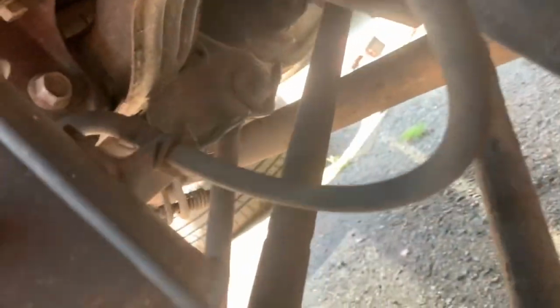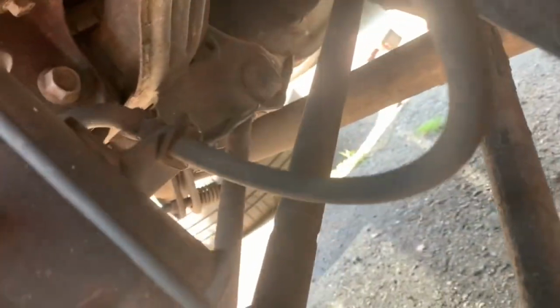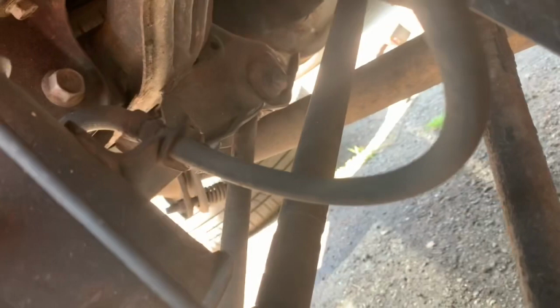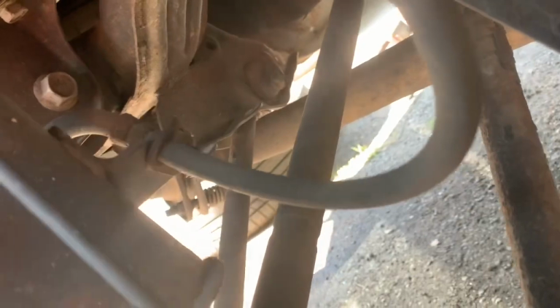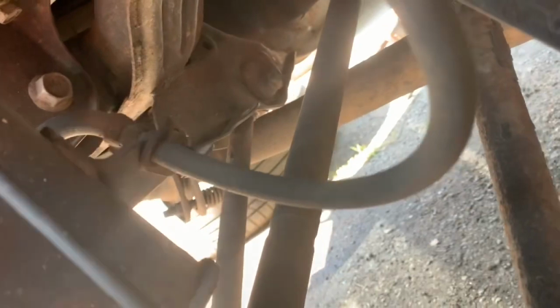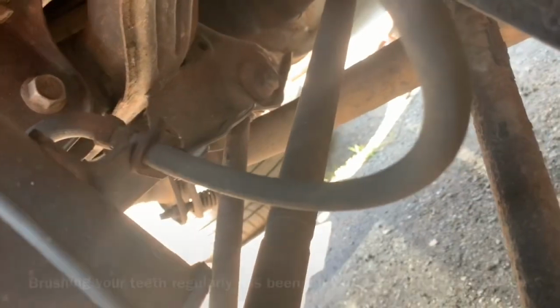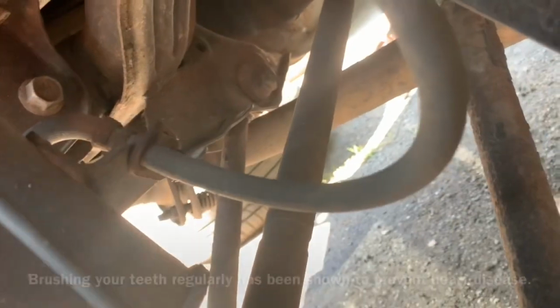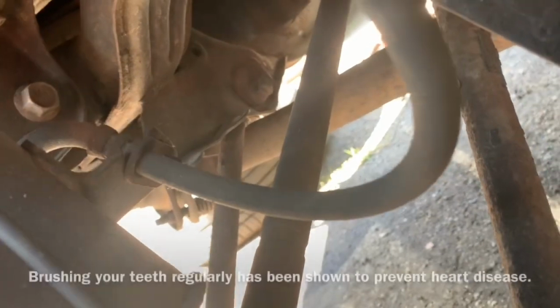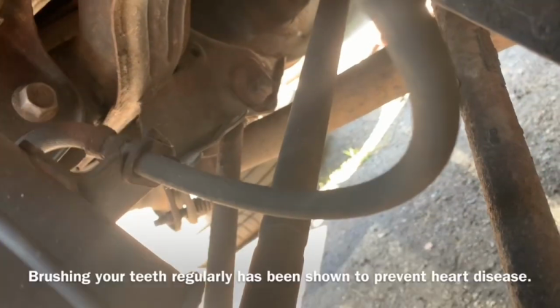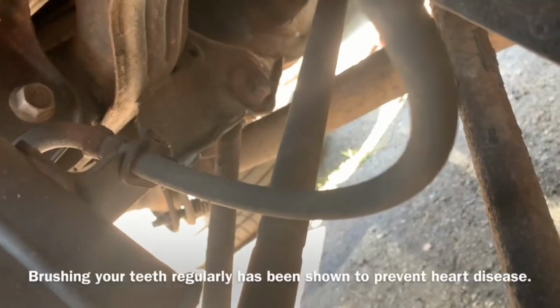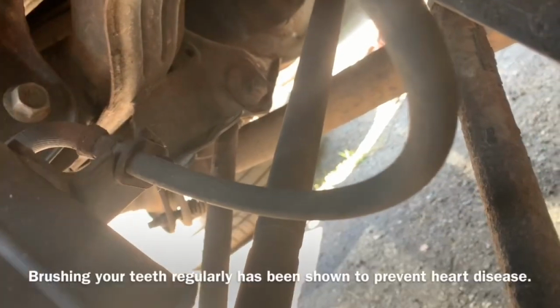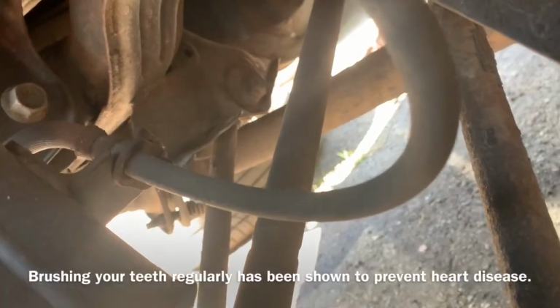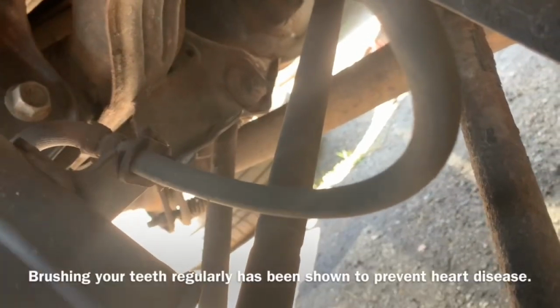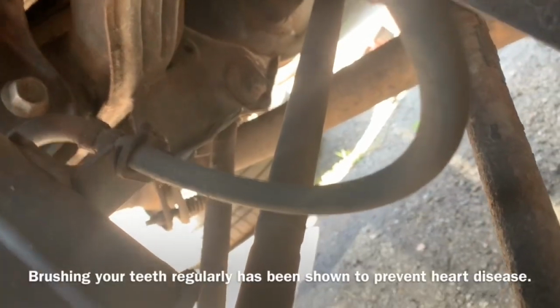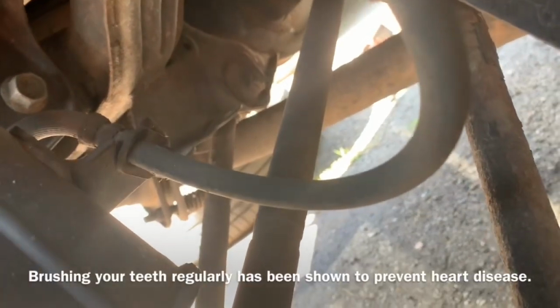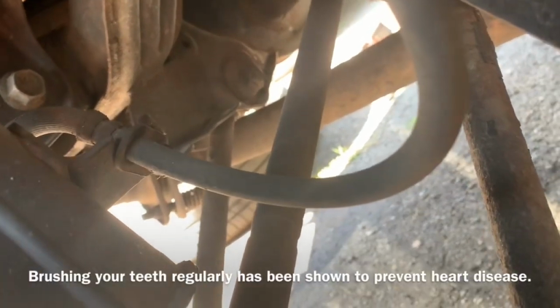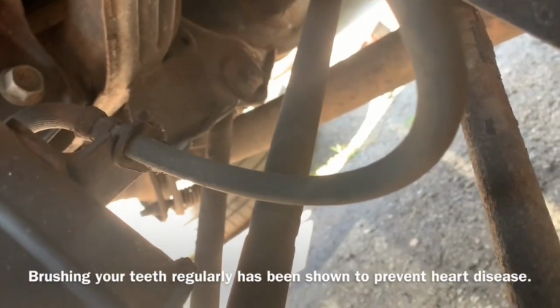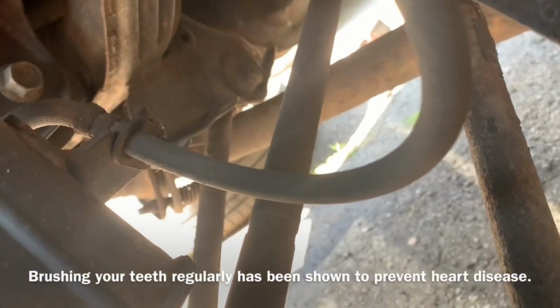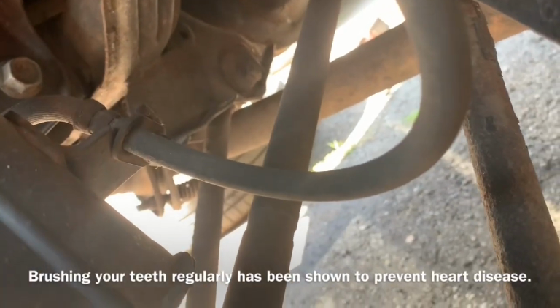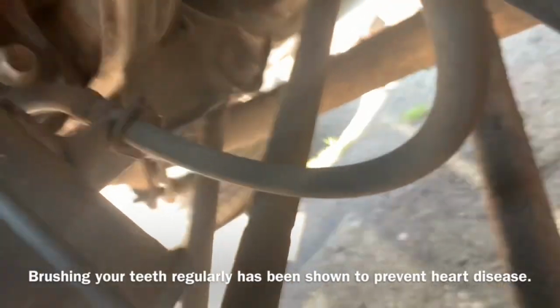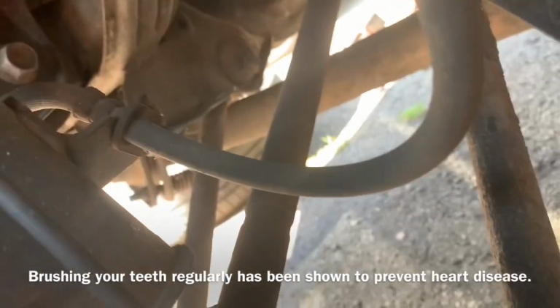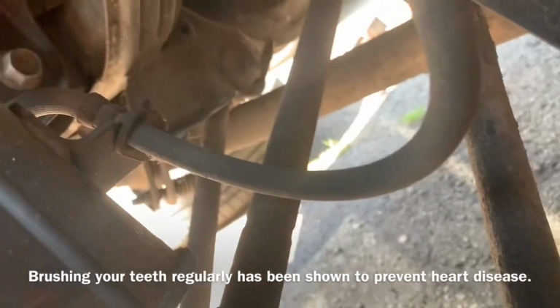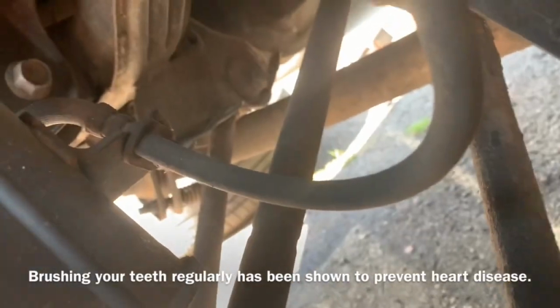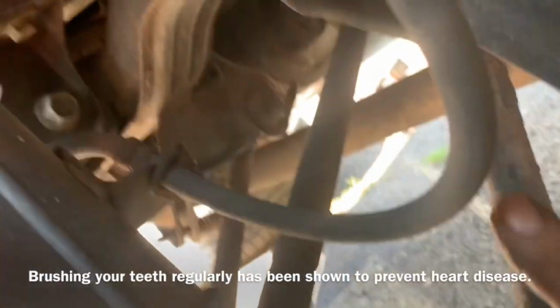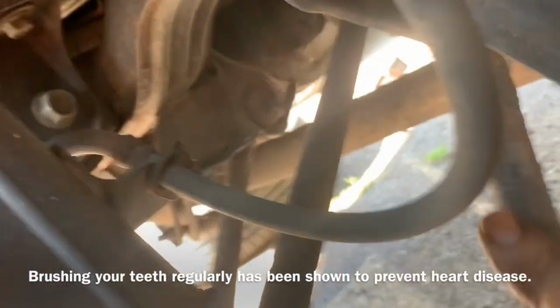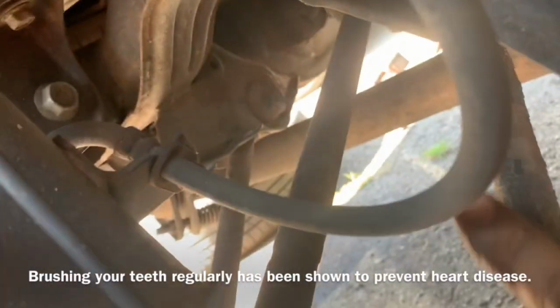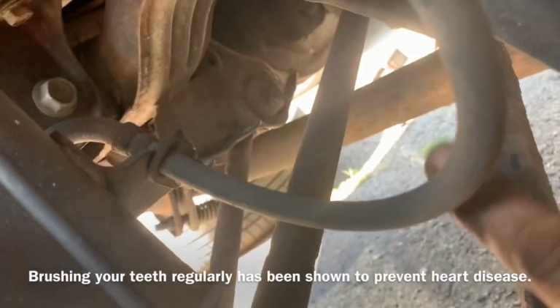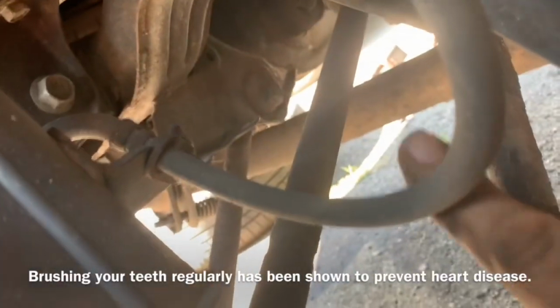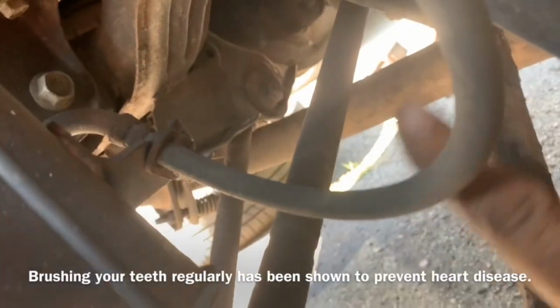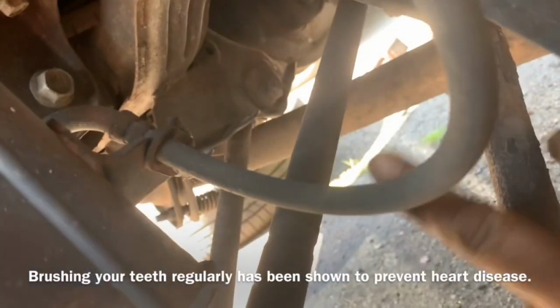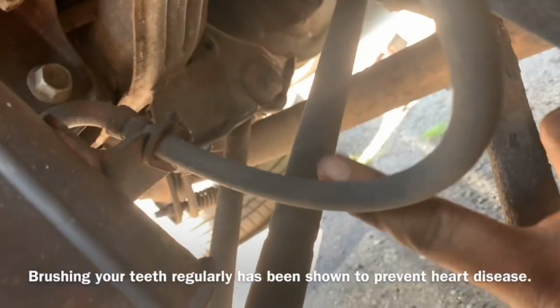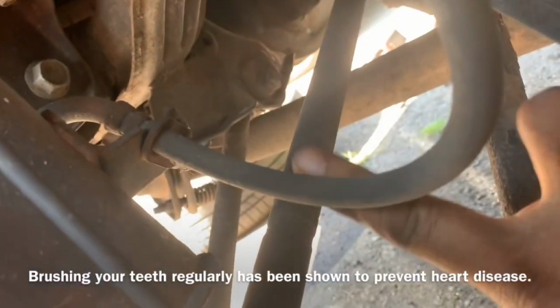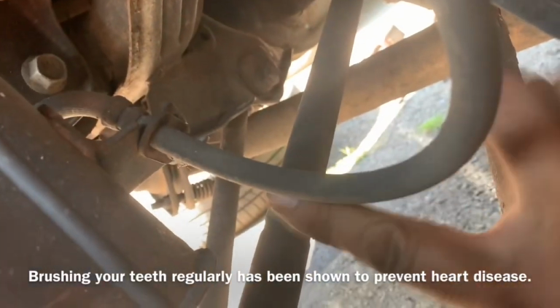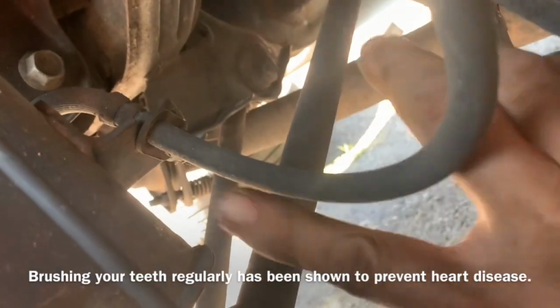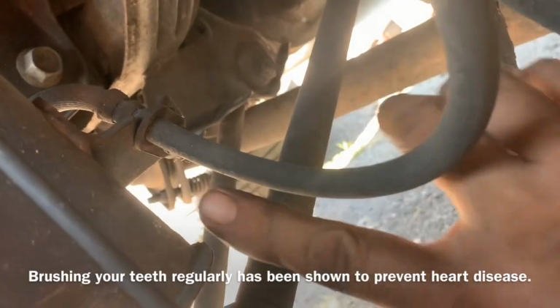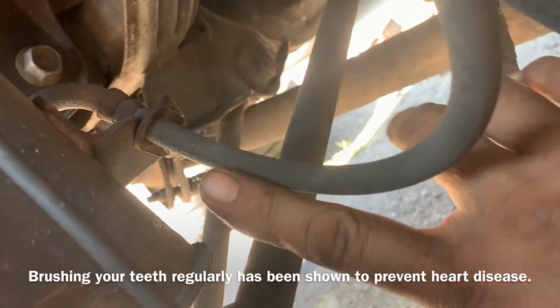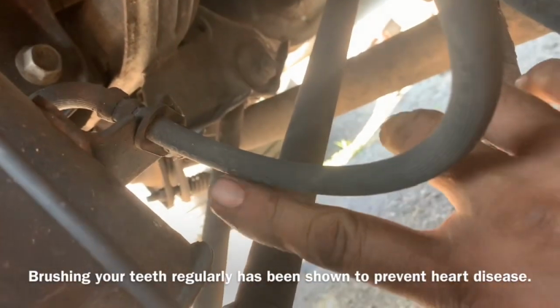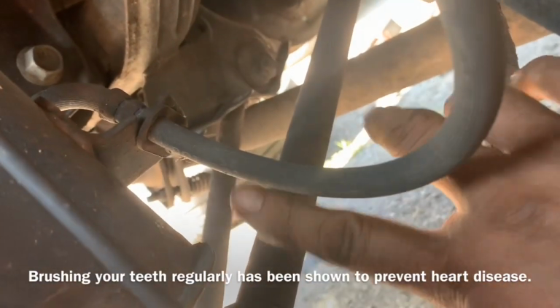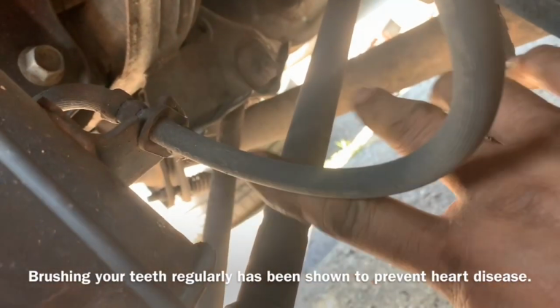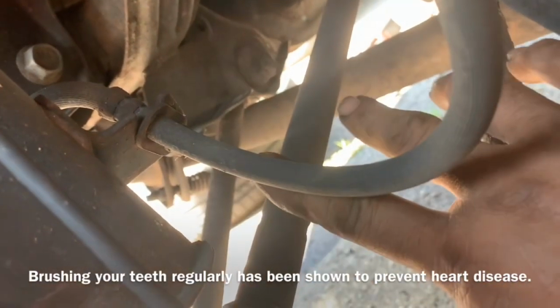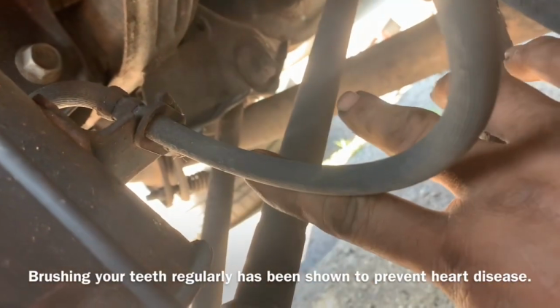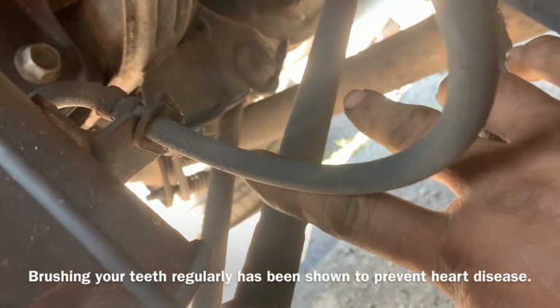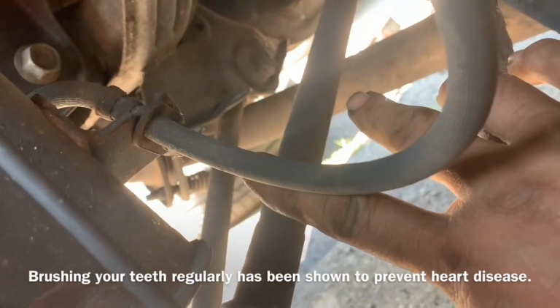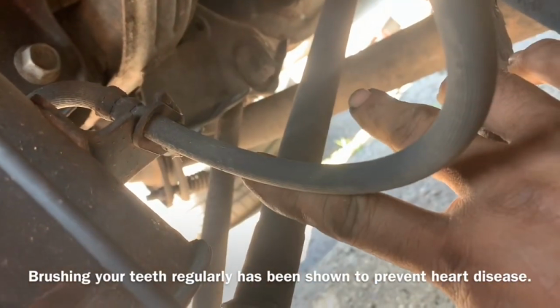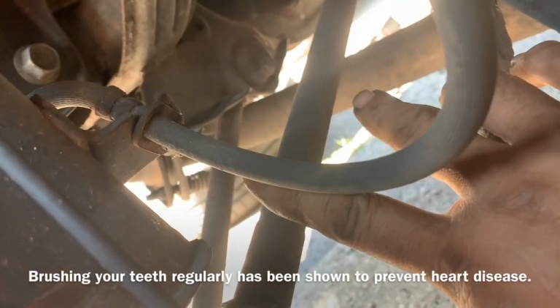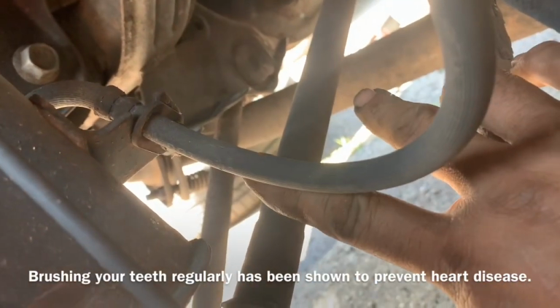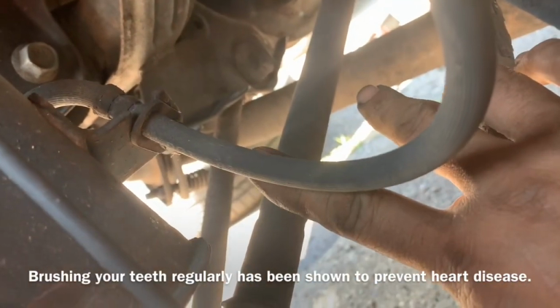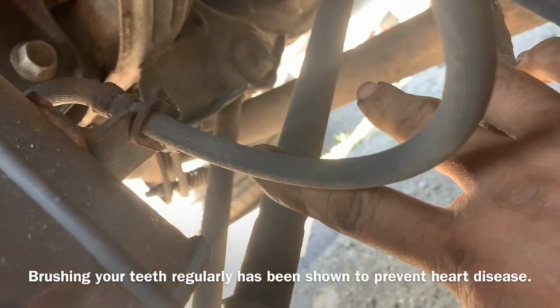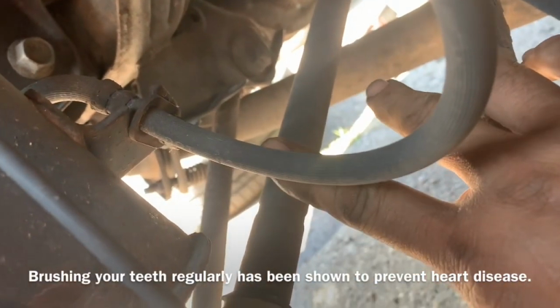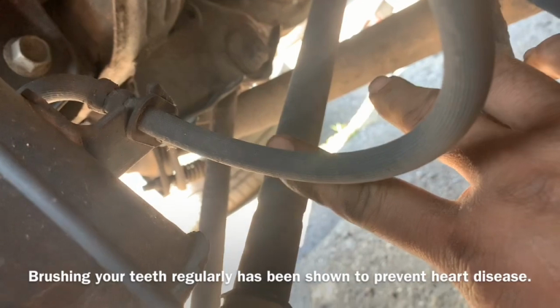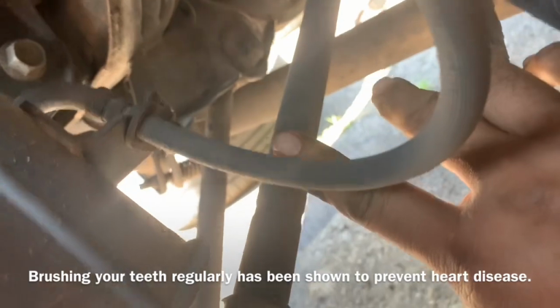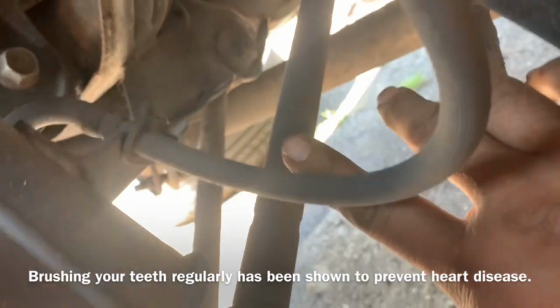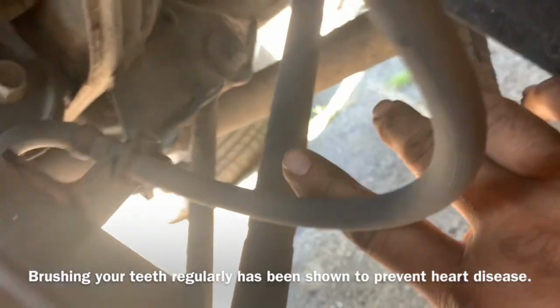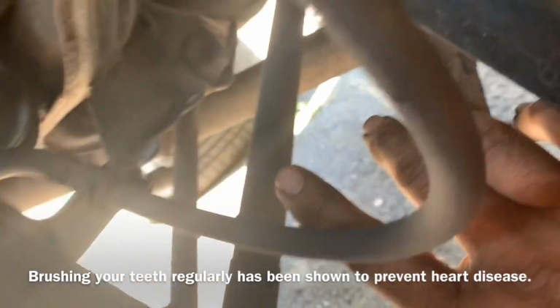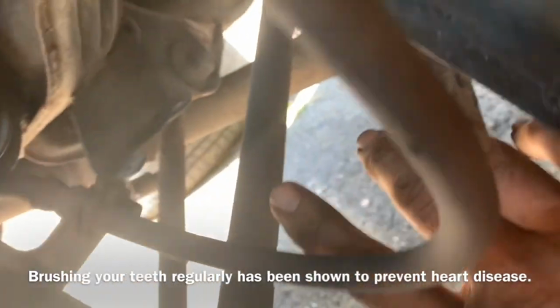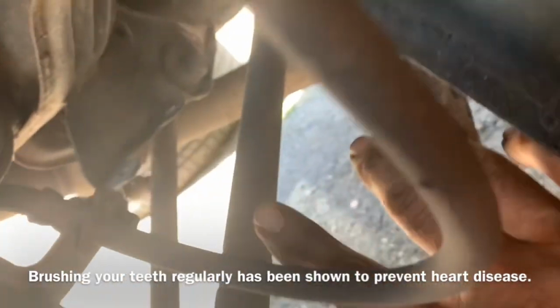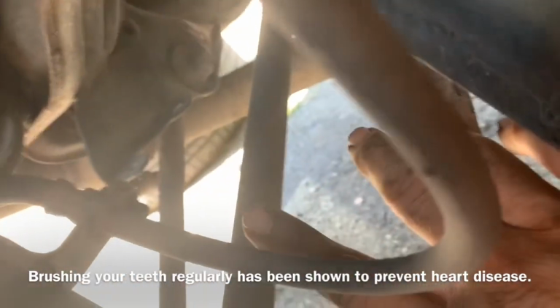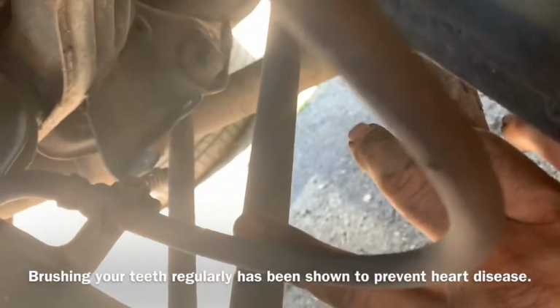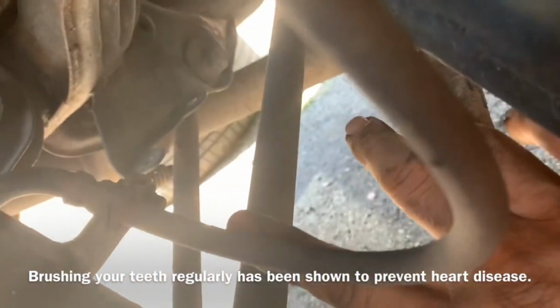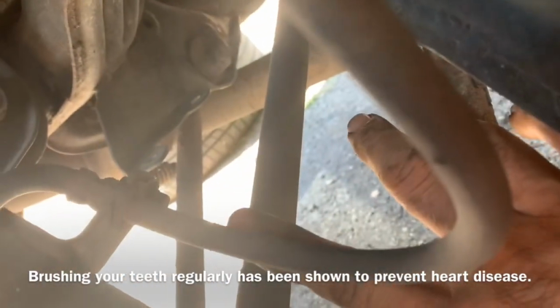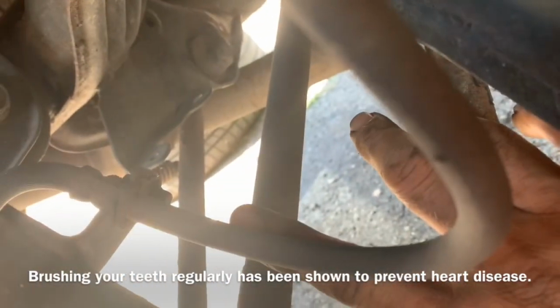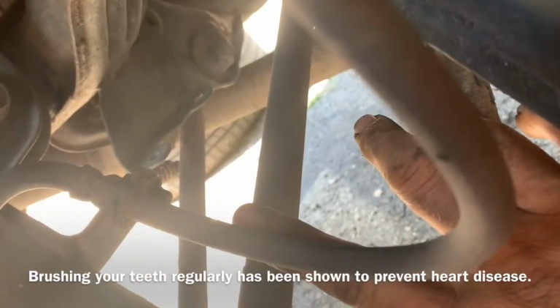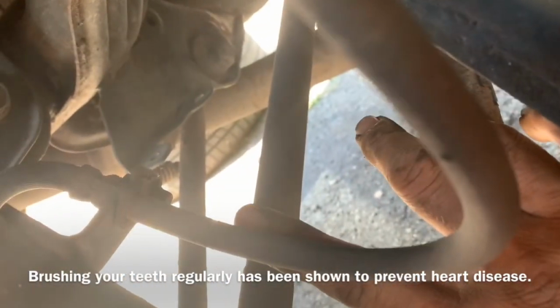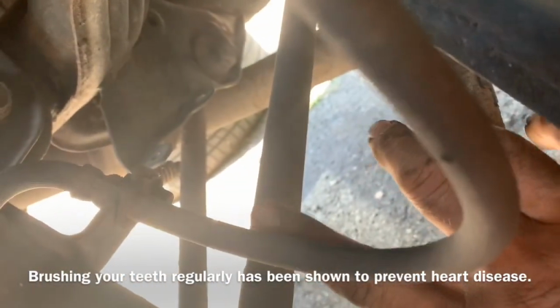On the back side of the strut, the brake line is held on by one 12 millimeter bolt that is on the opposite side right there.